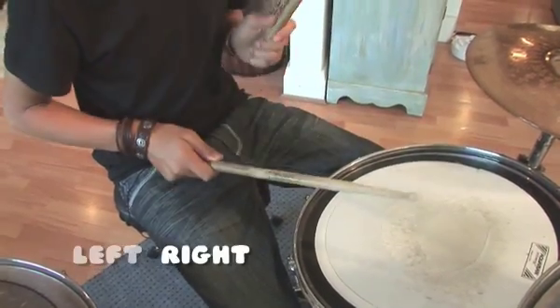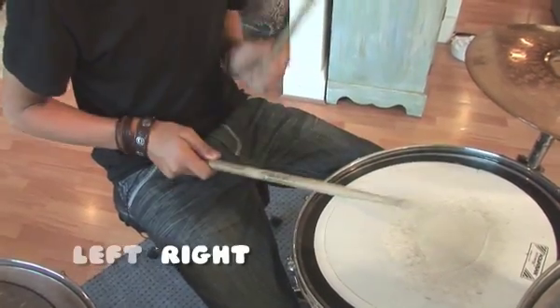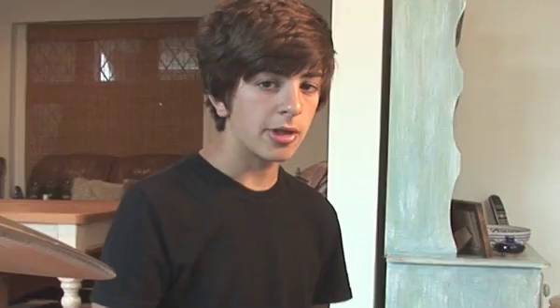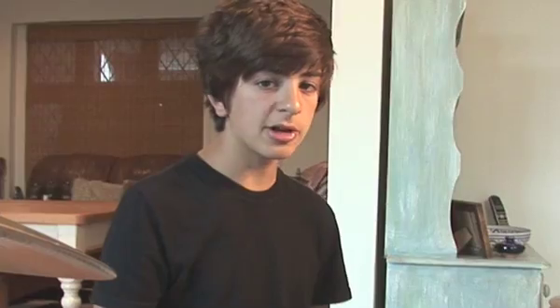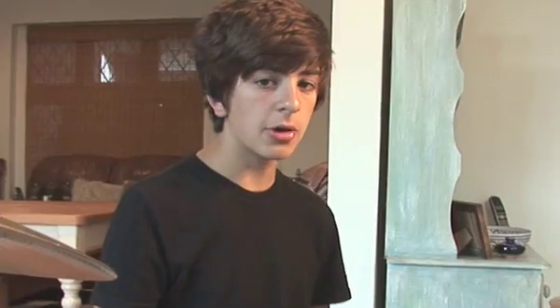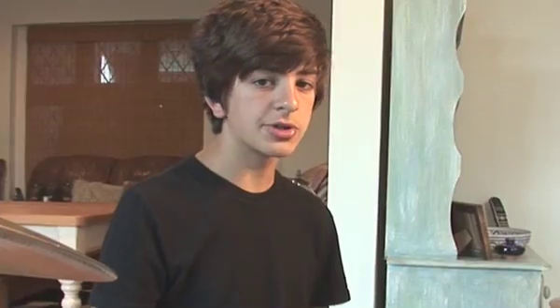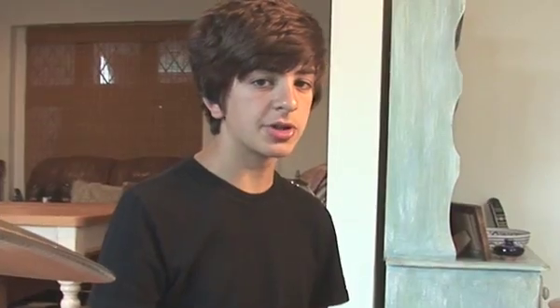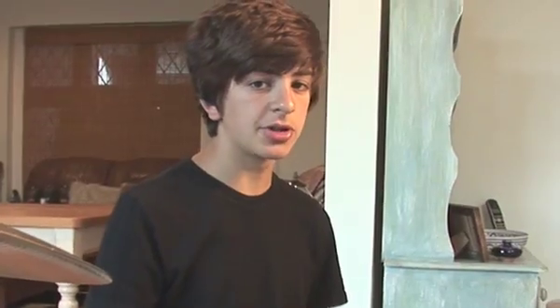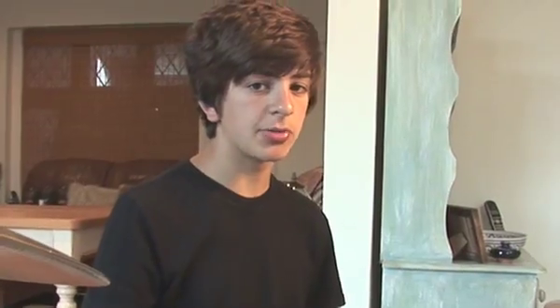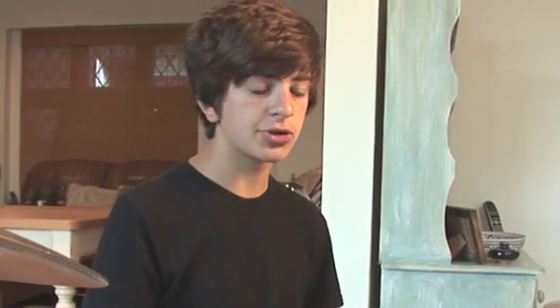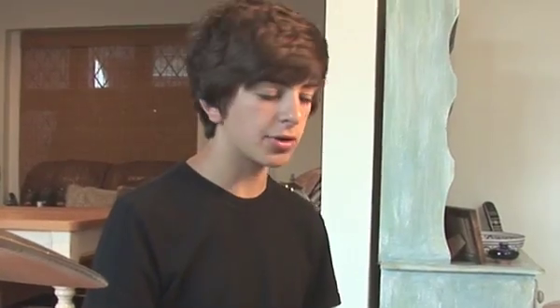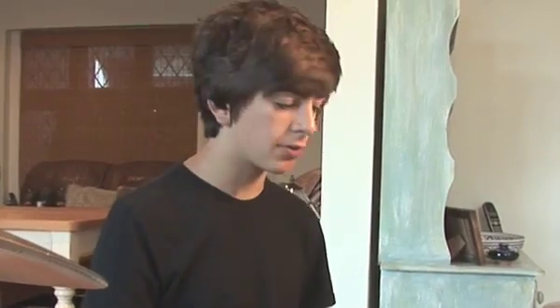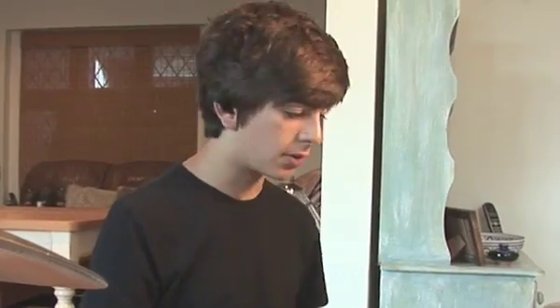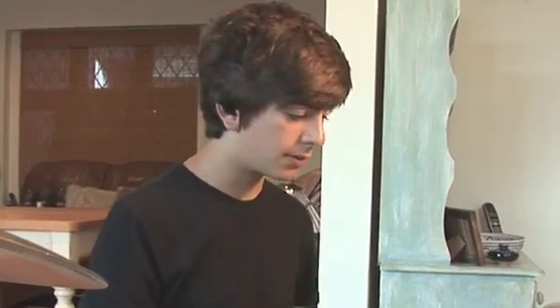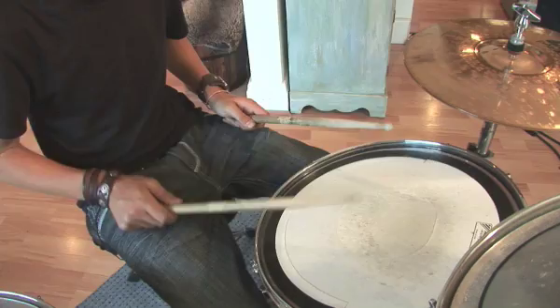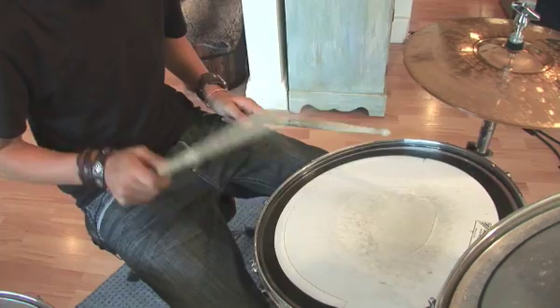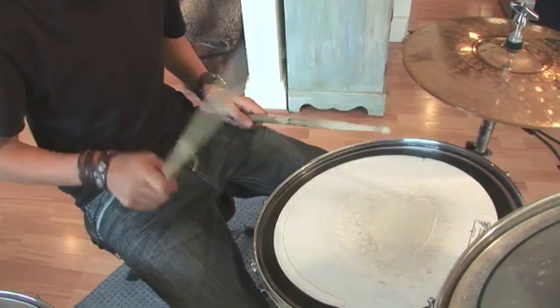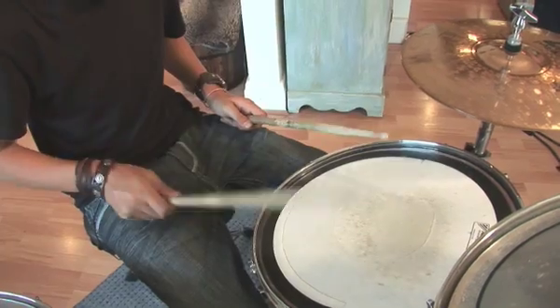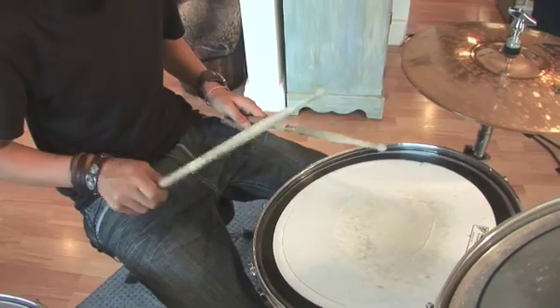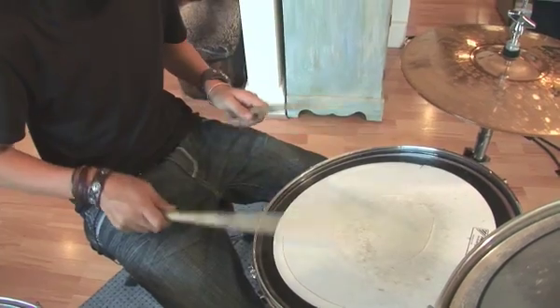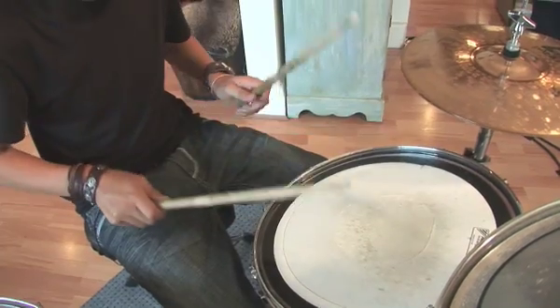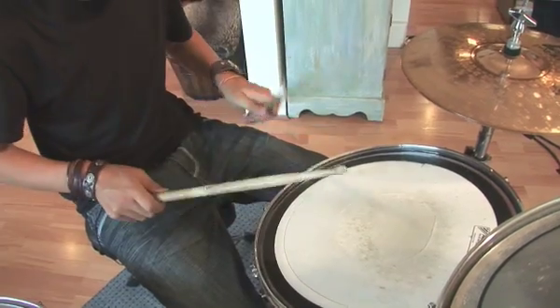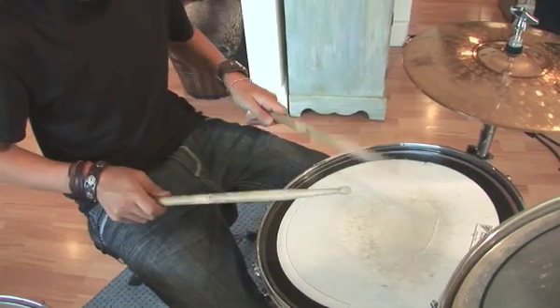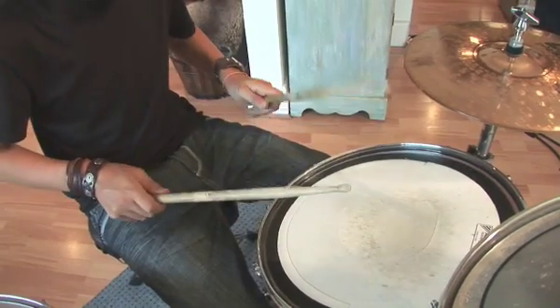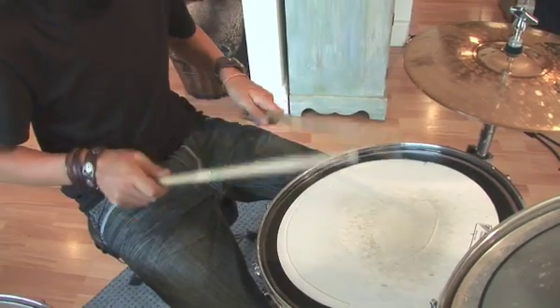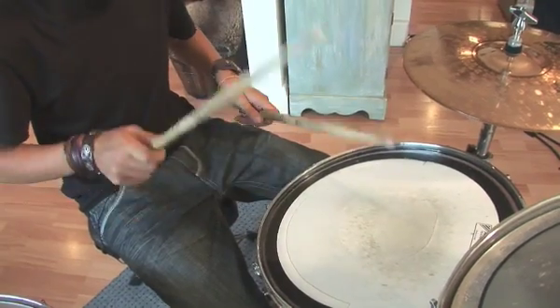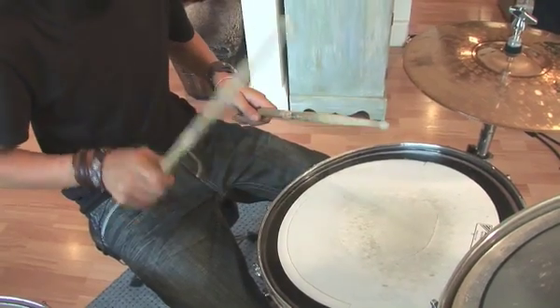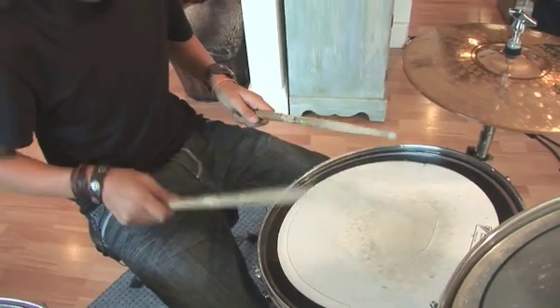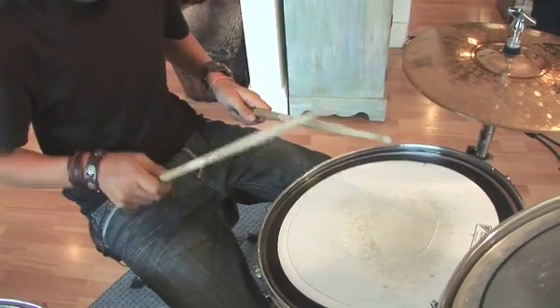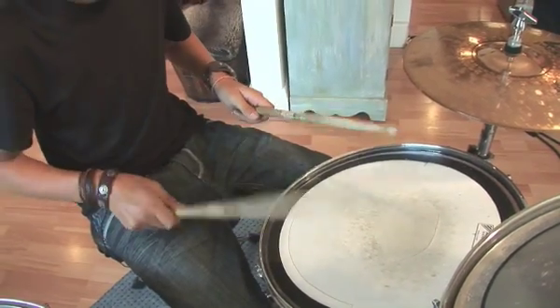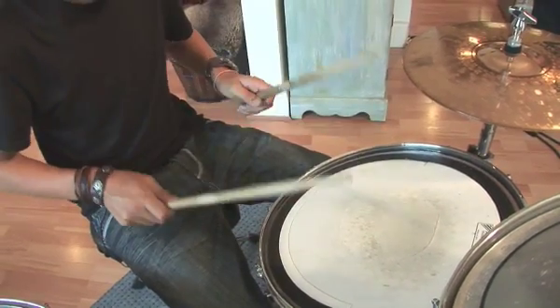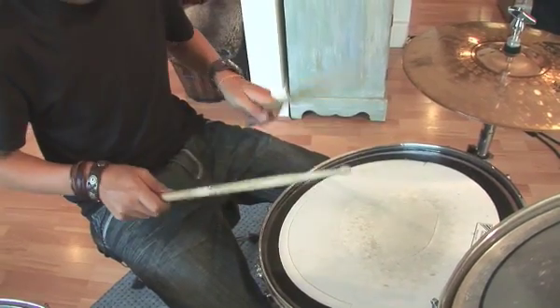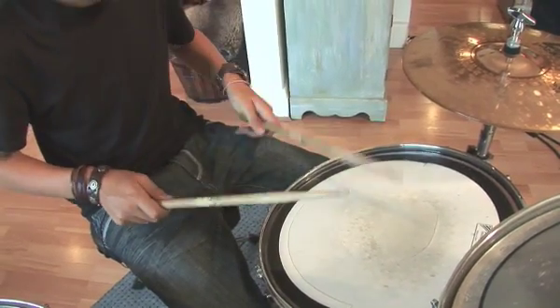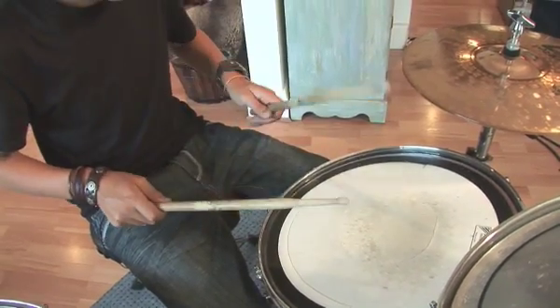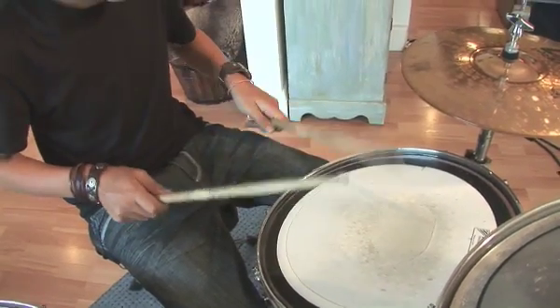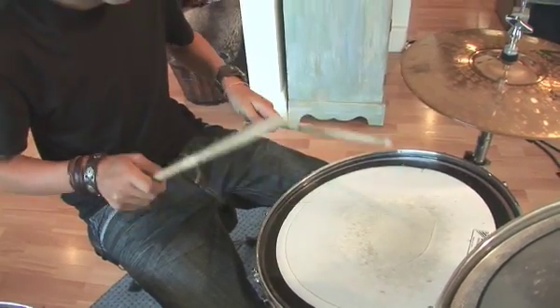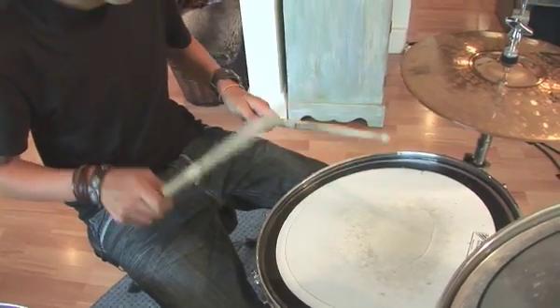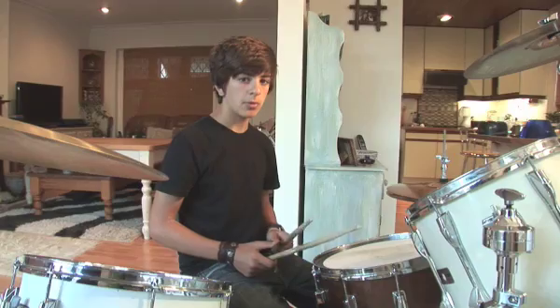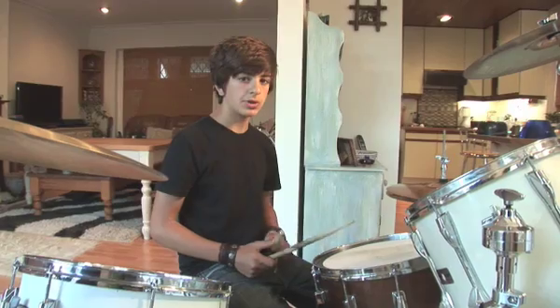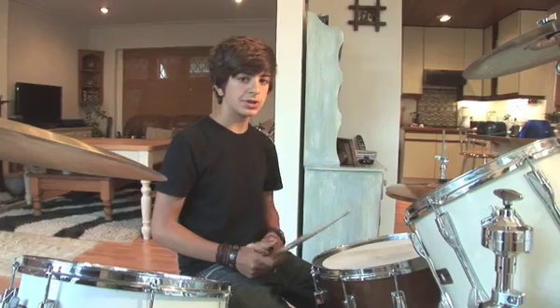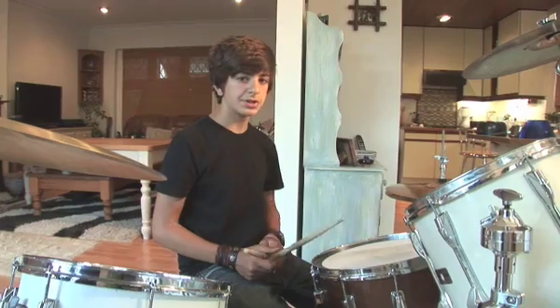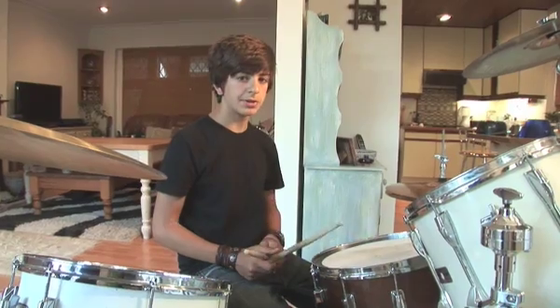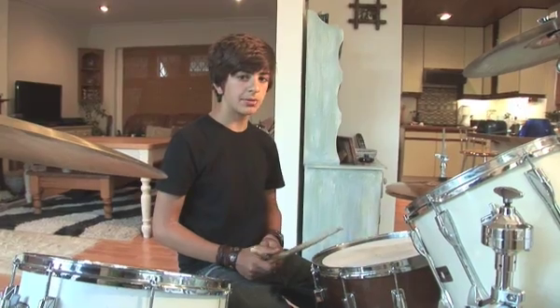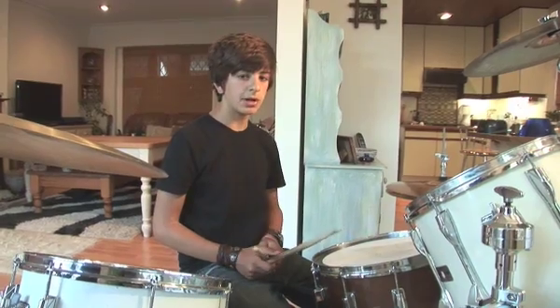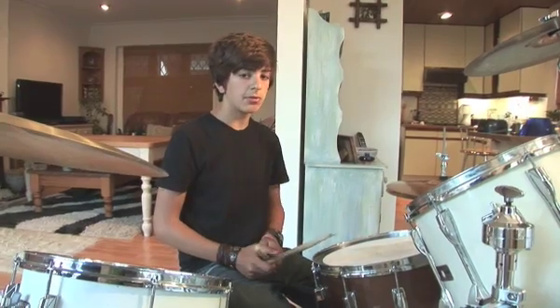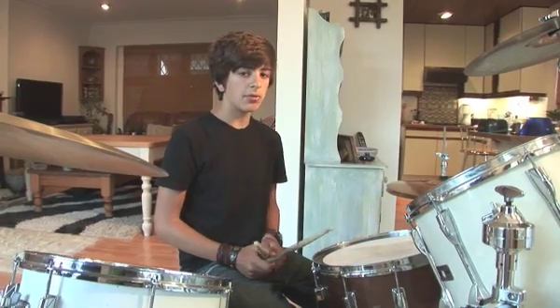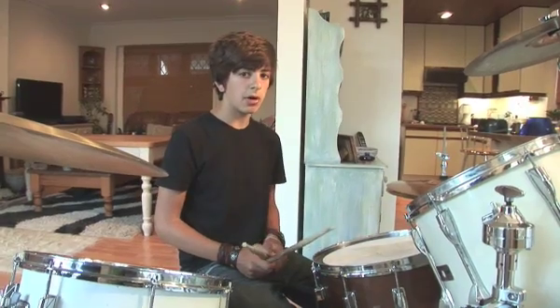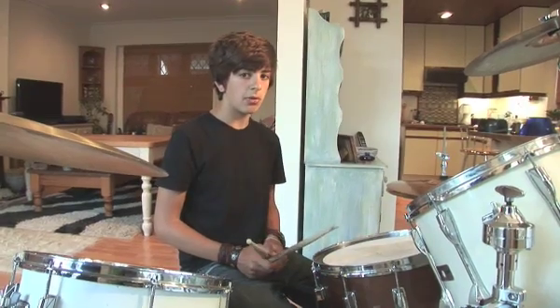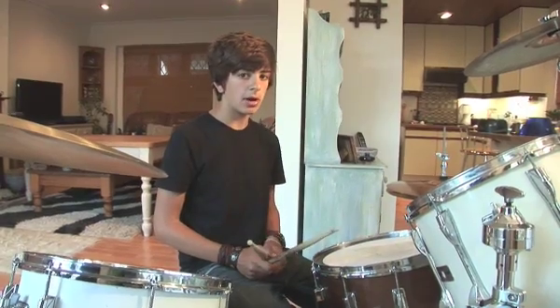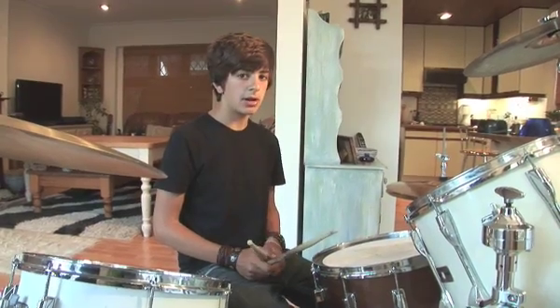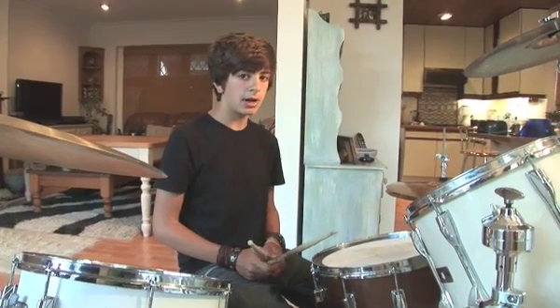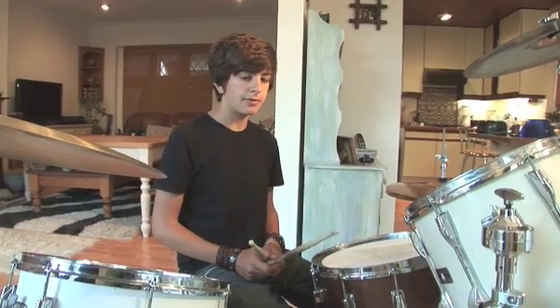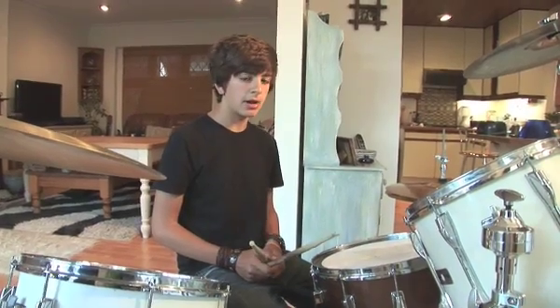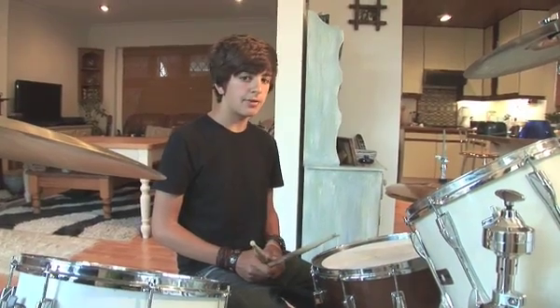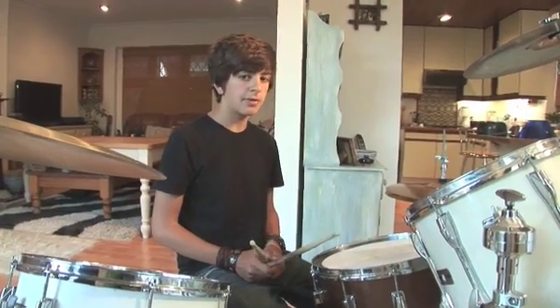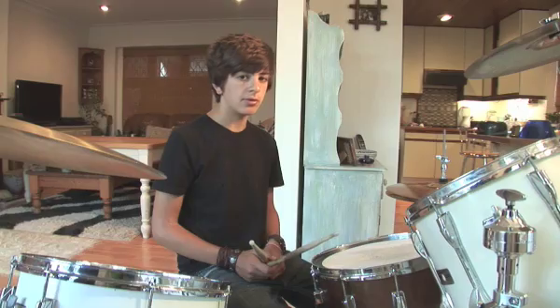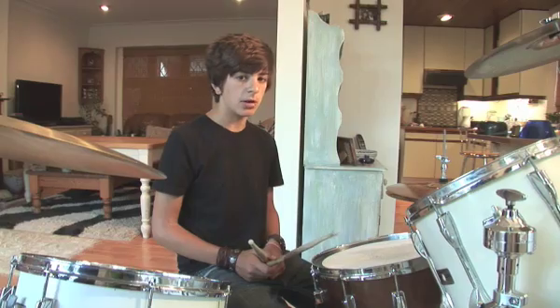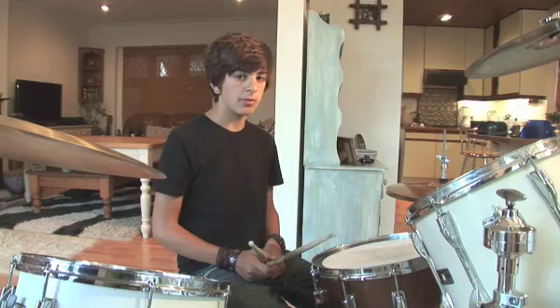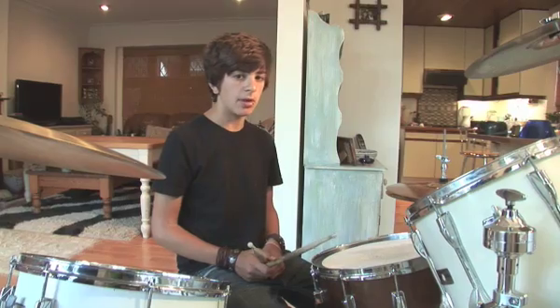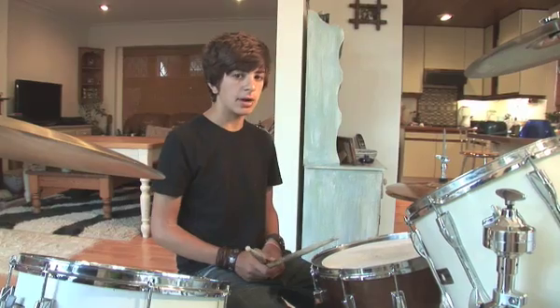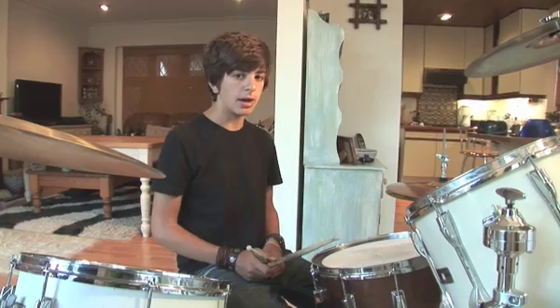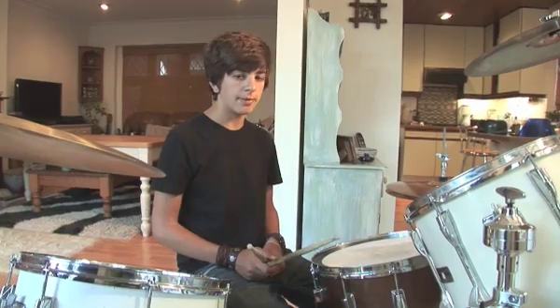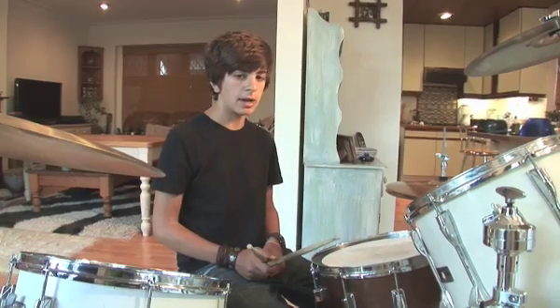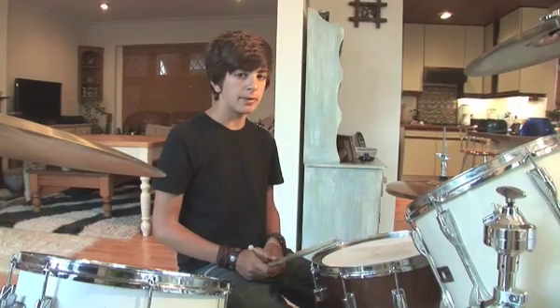Then go on to the double stroke roll, which is simply right, right, left, left, right, right, left, left.